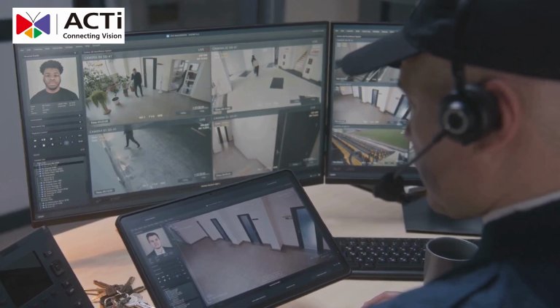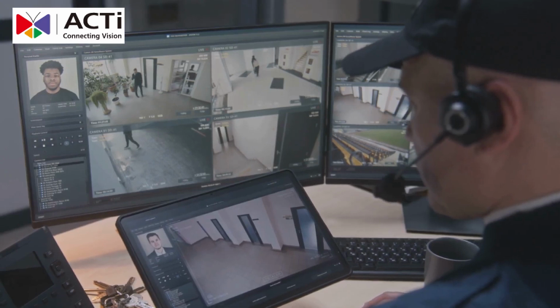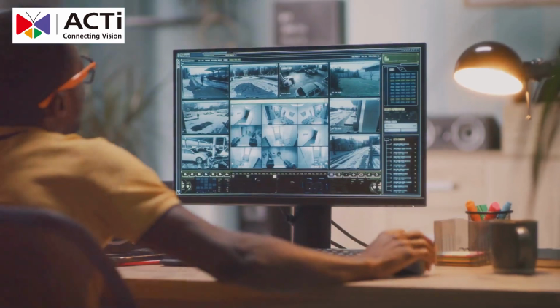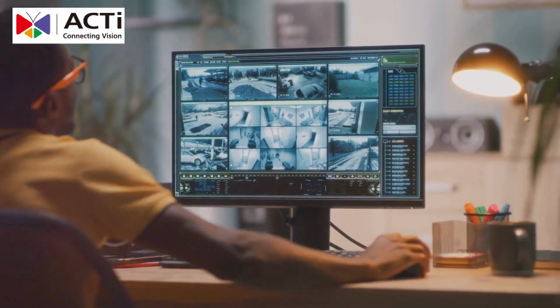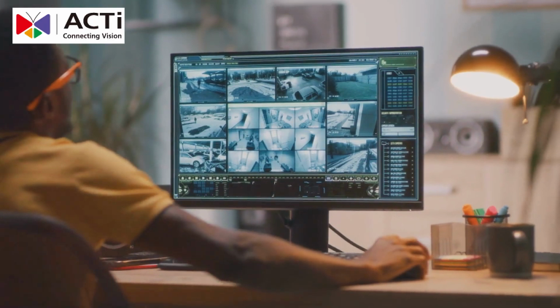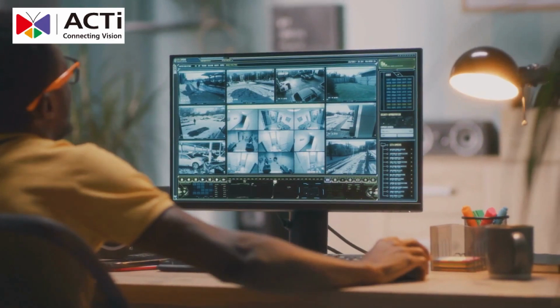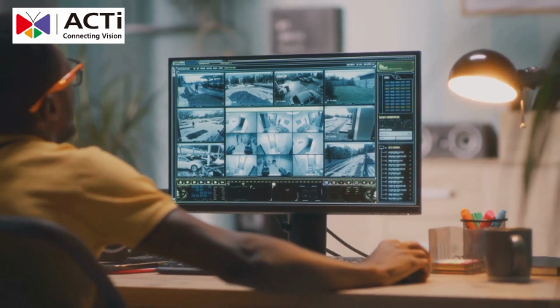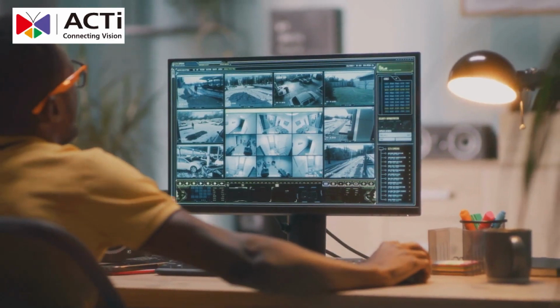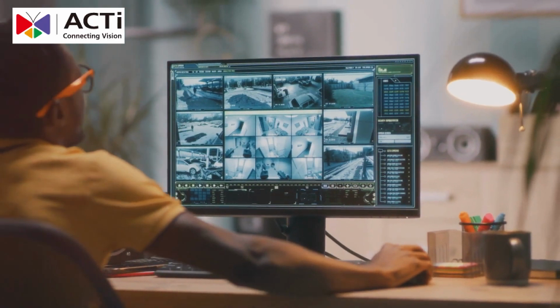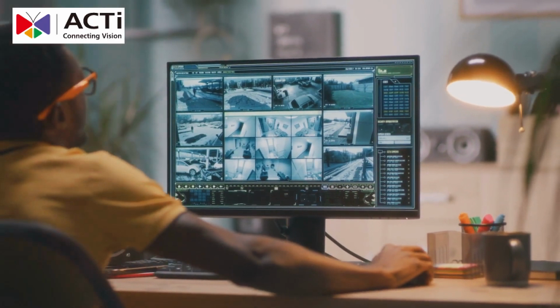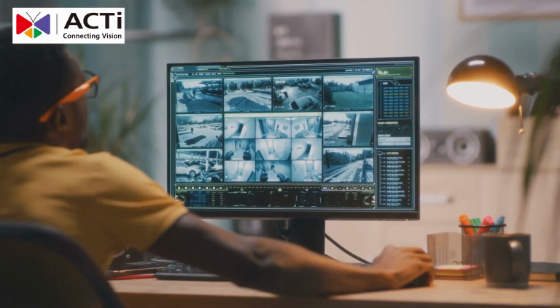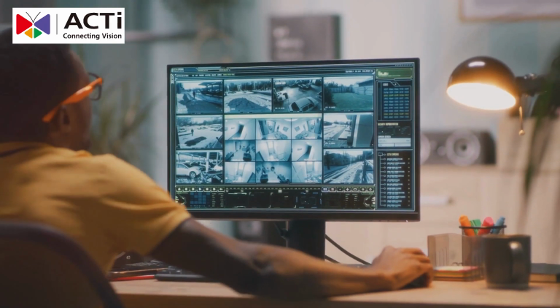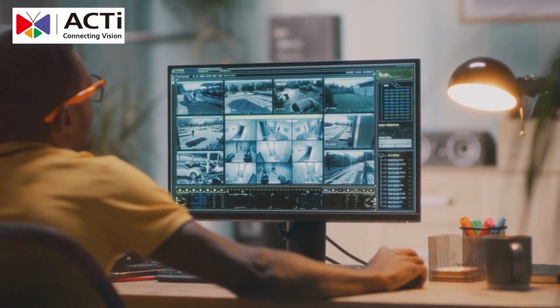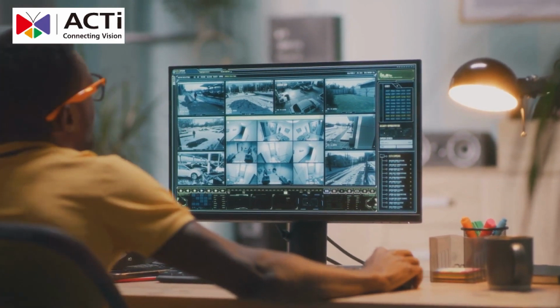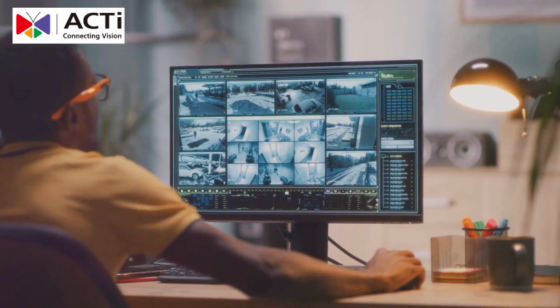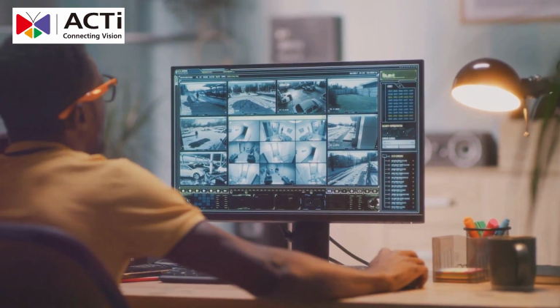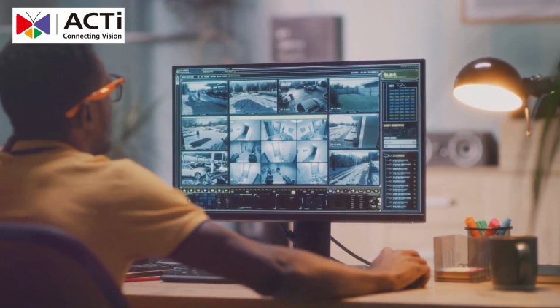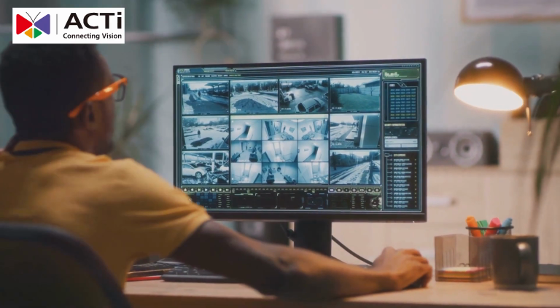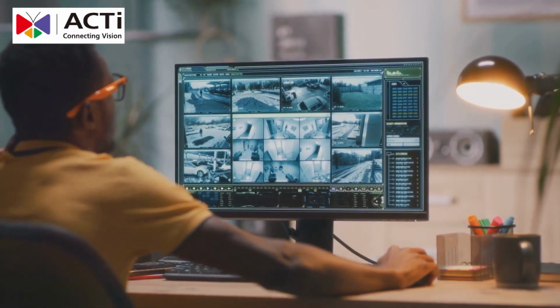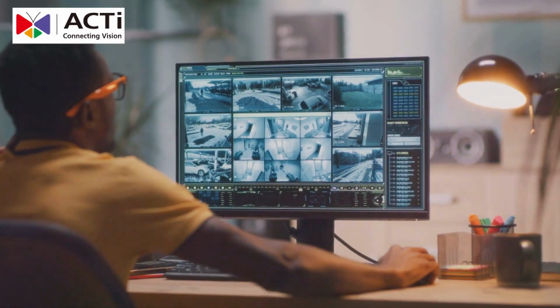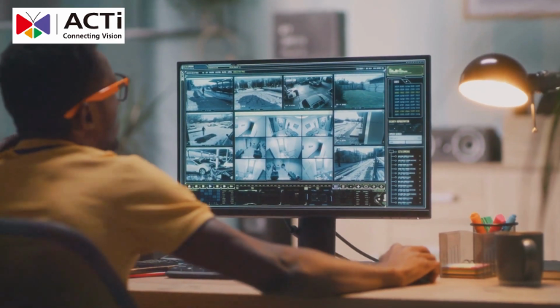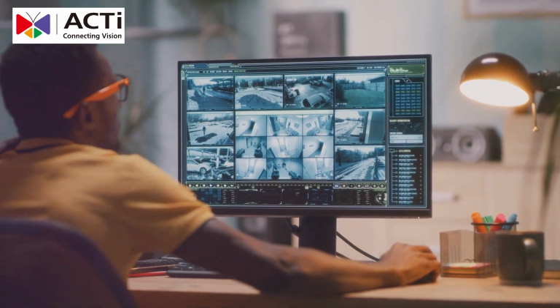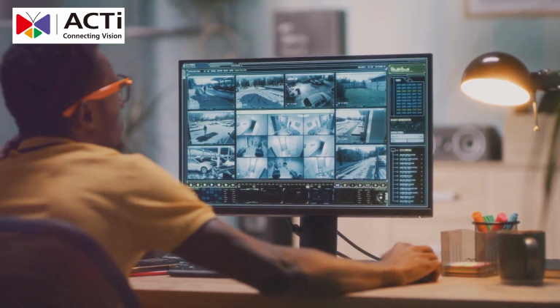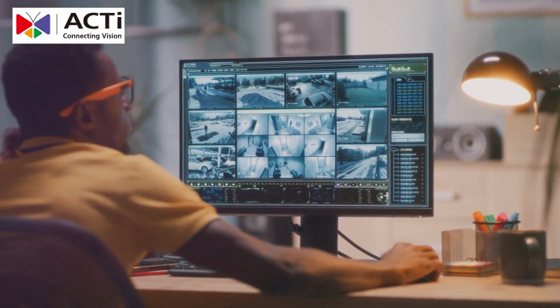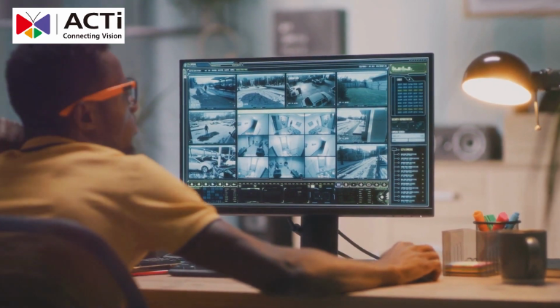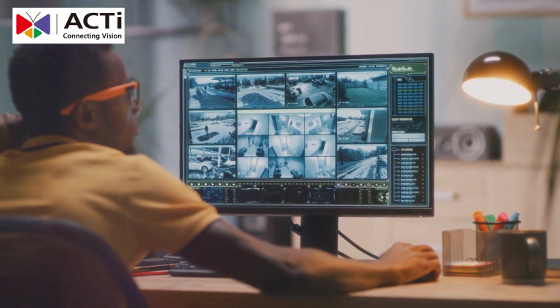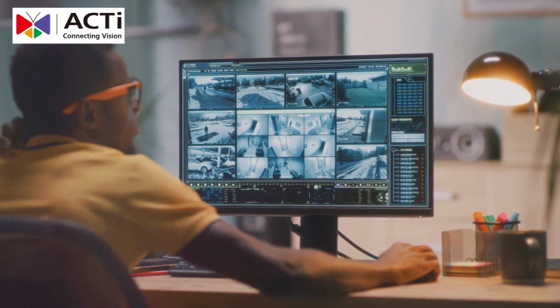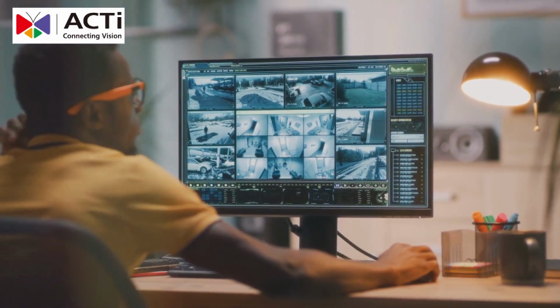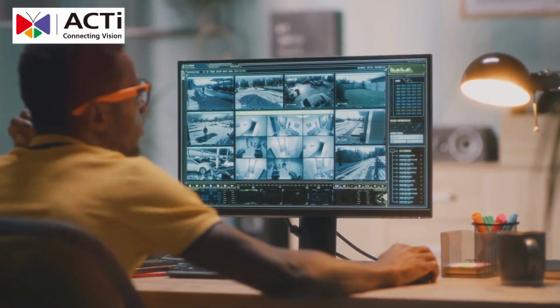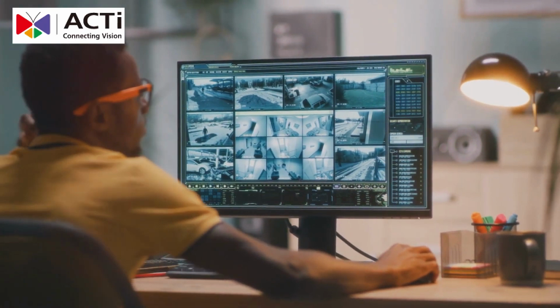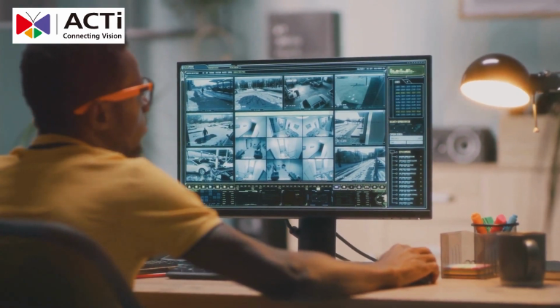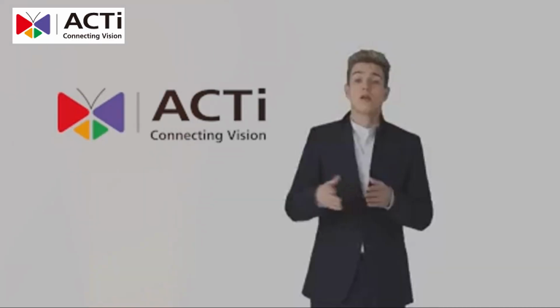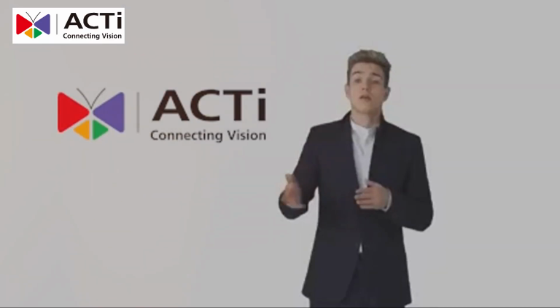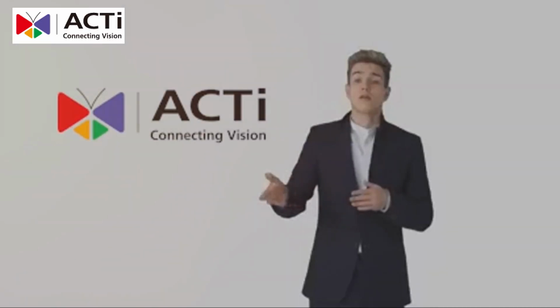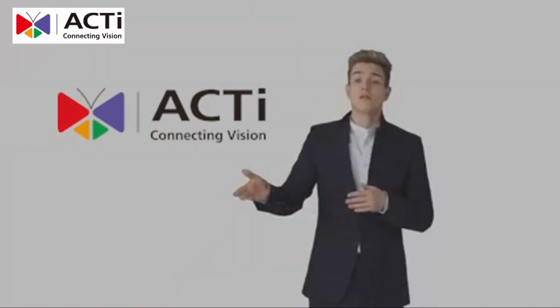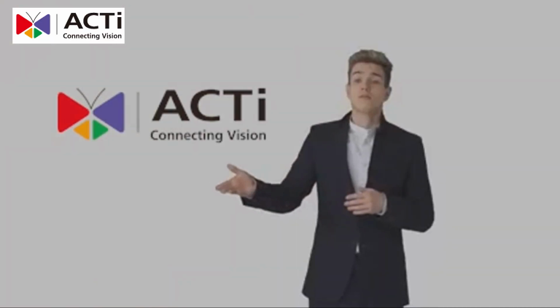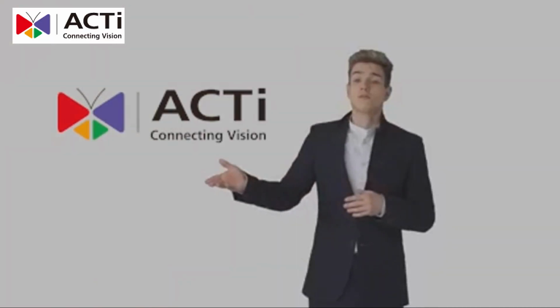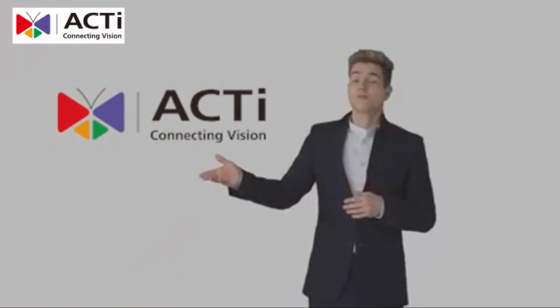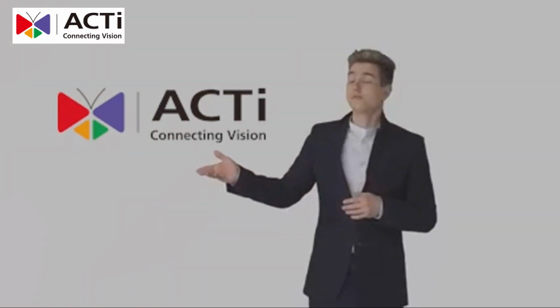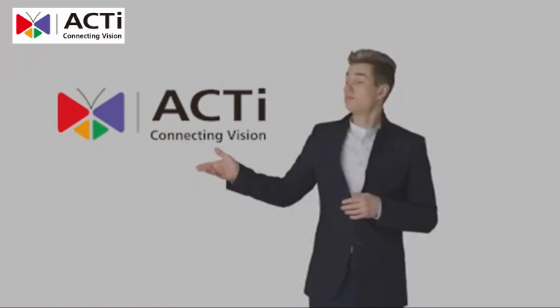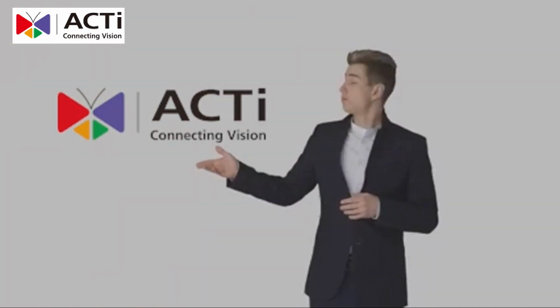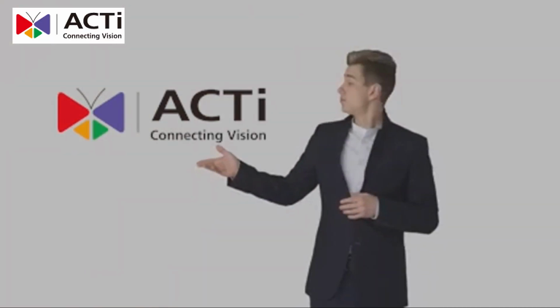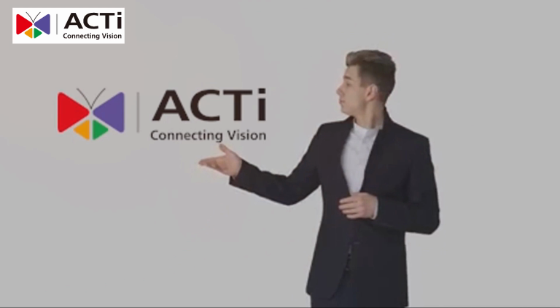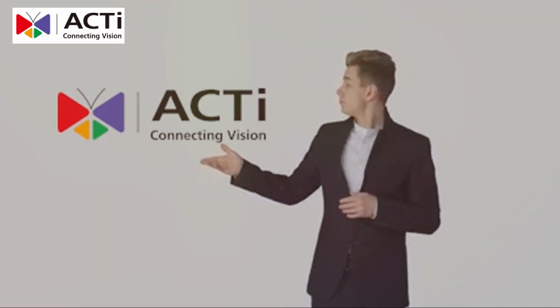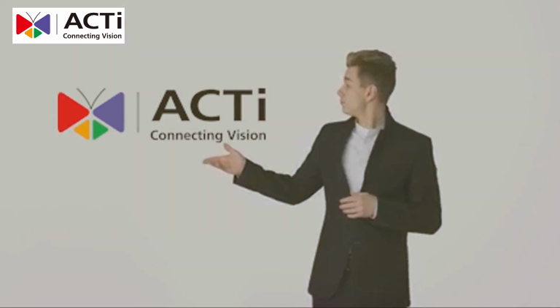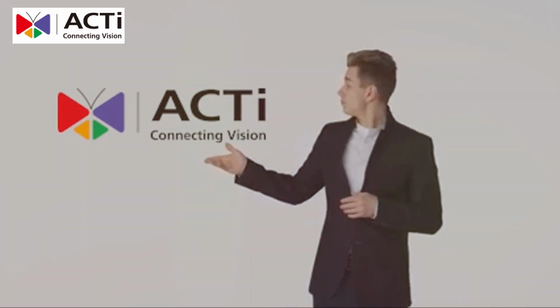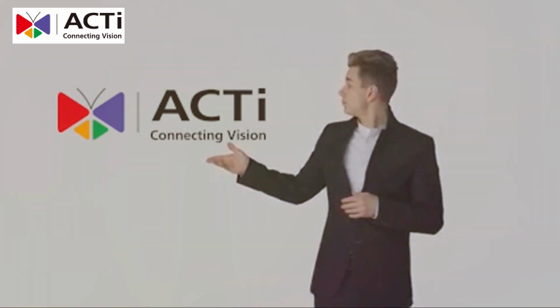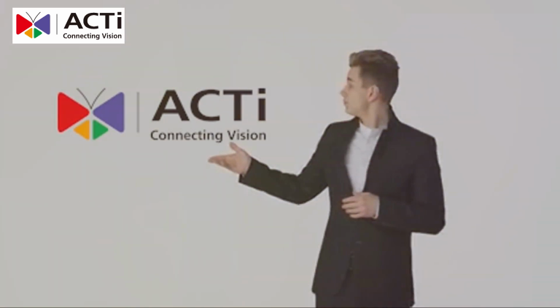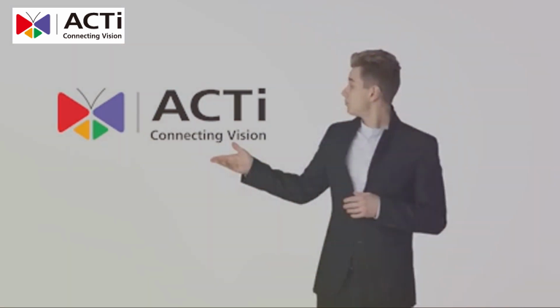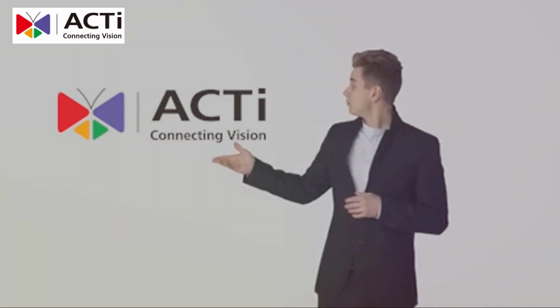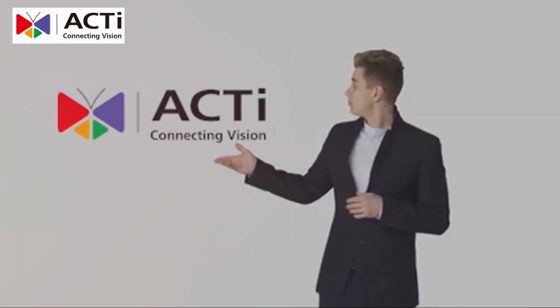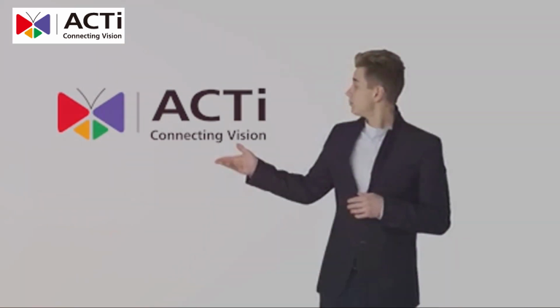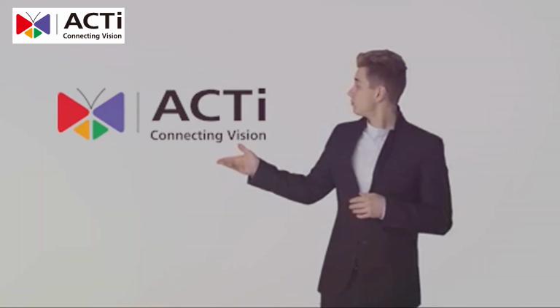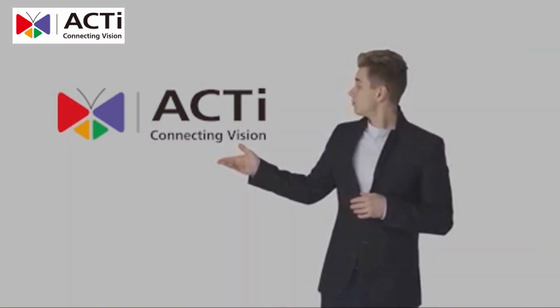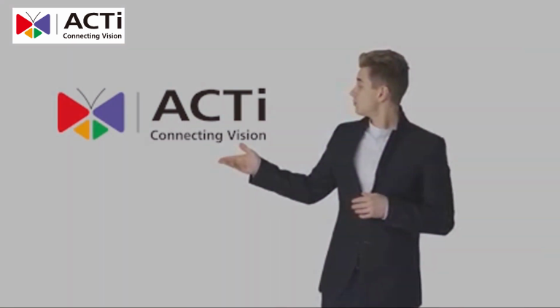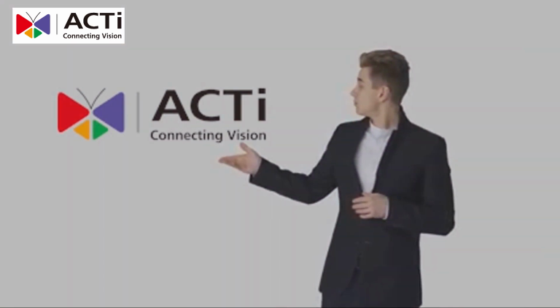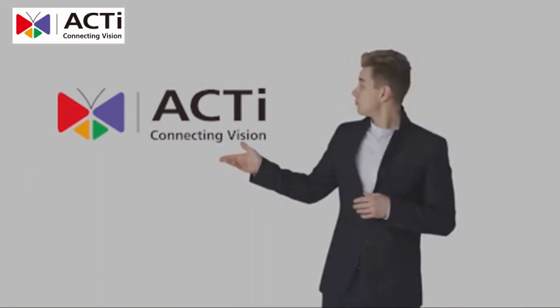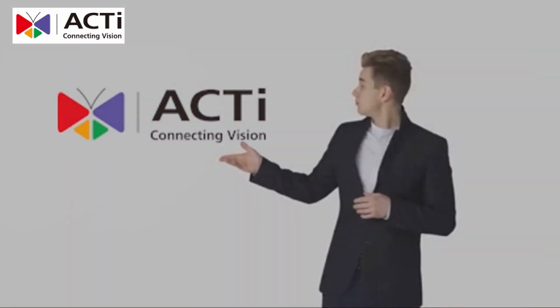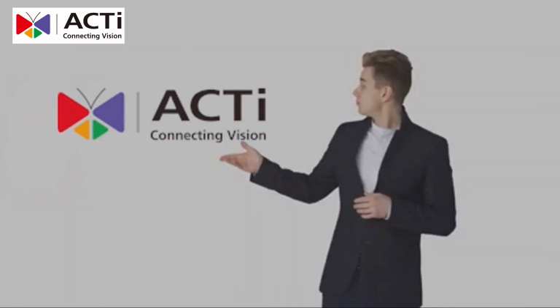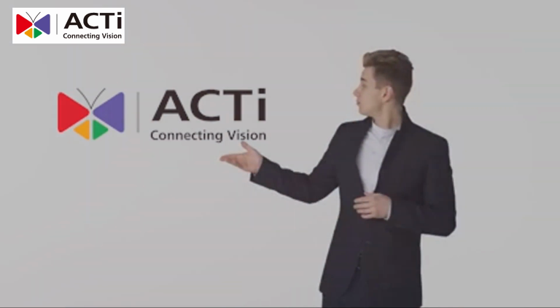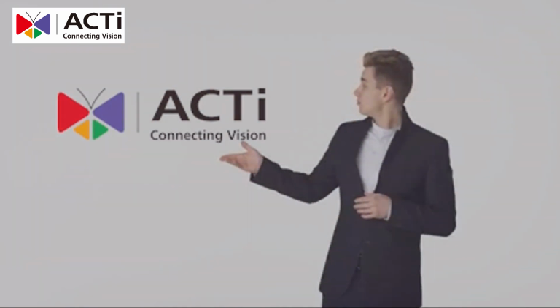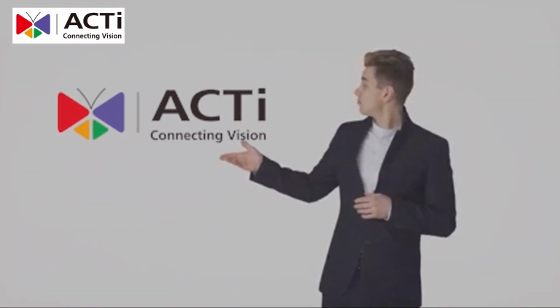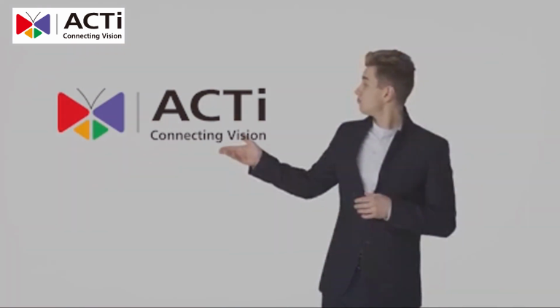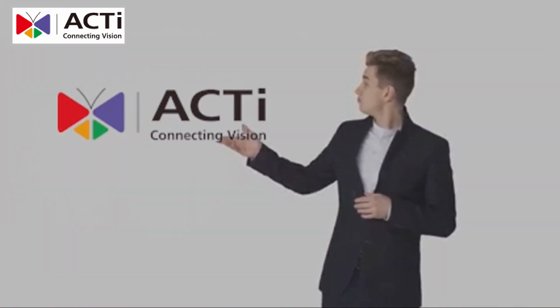Enter ACTi's Advanced Prison Surveillance Solution. ACTi's solution is all about robust hardware and cutting-edge software.